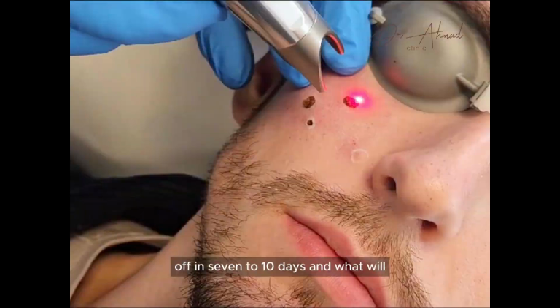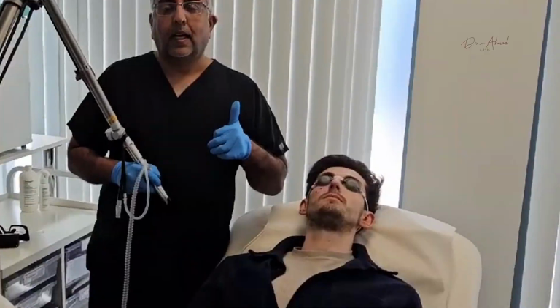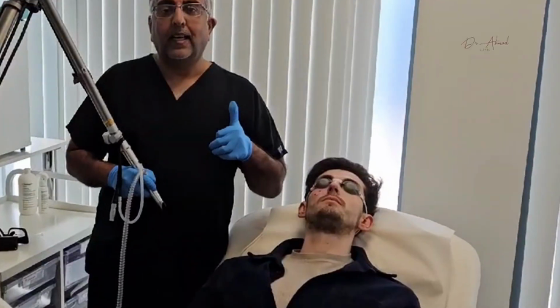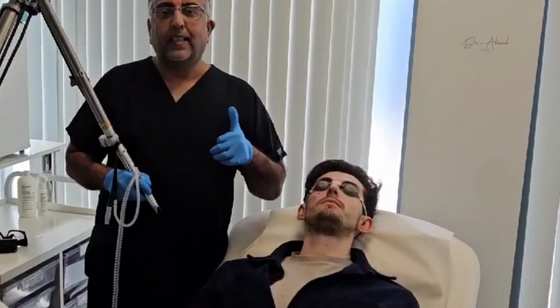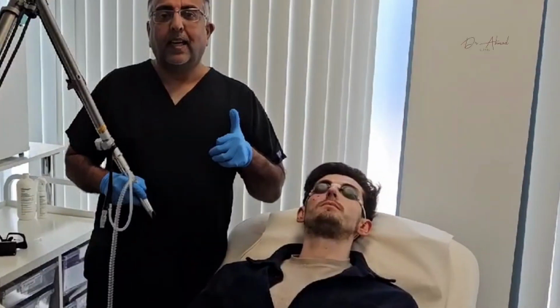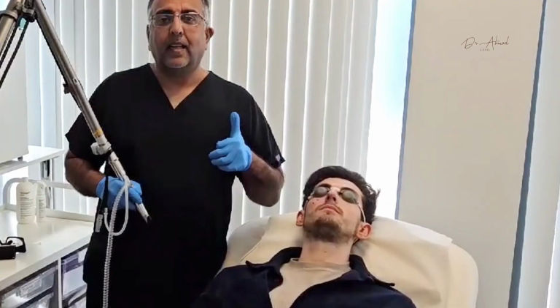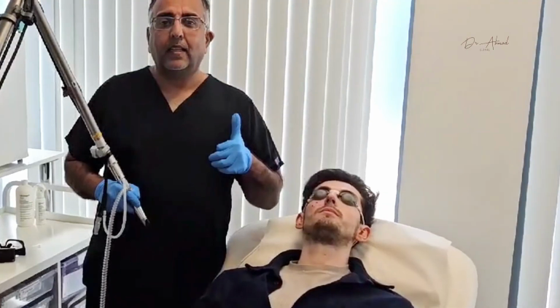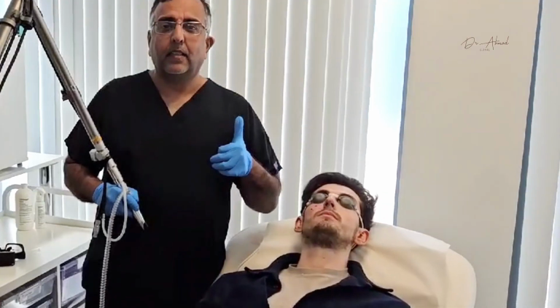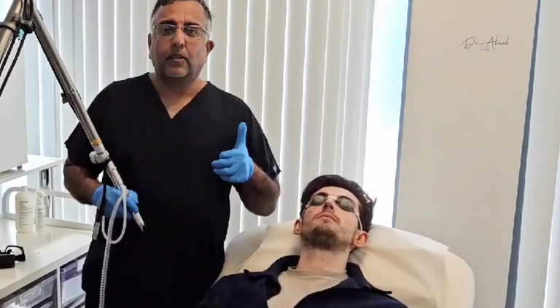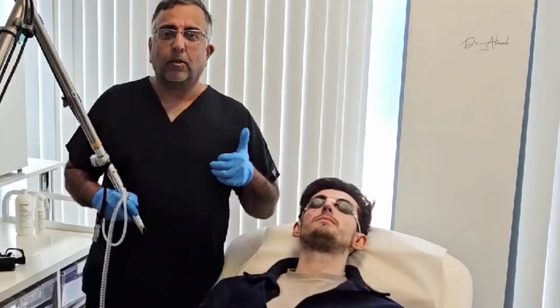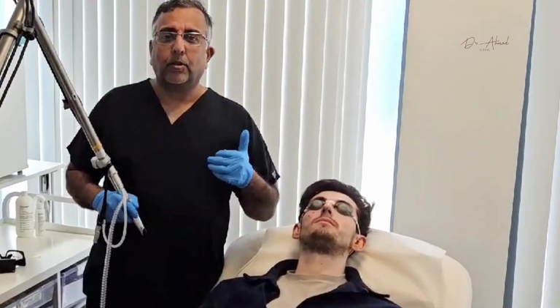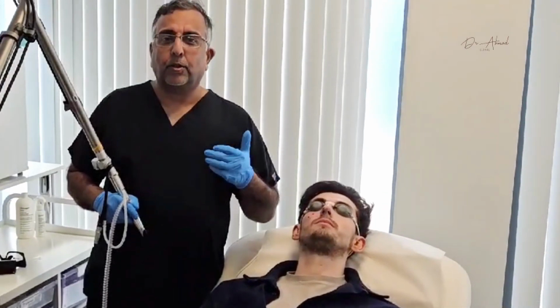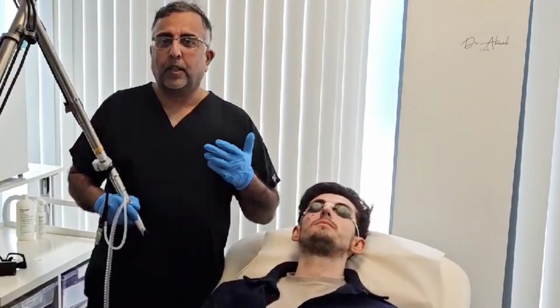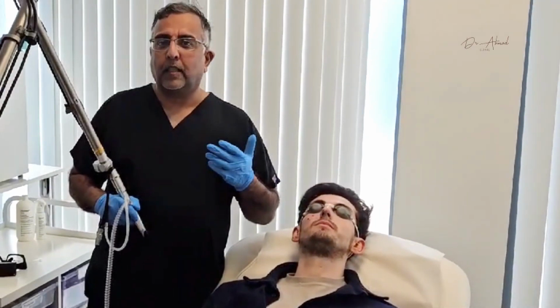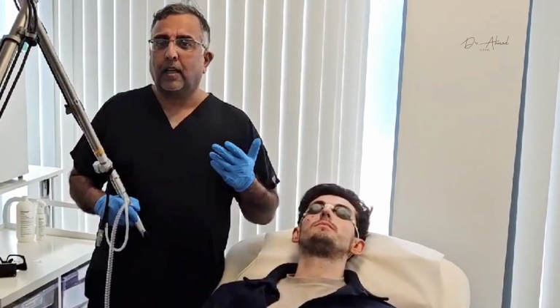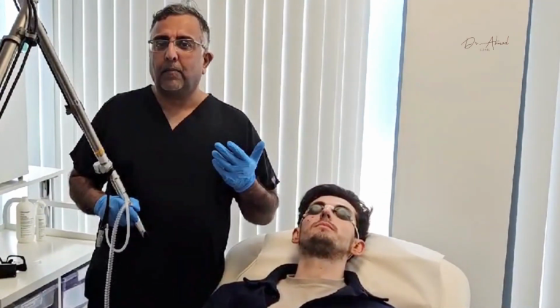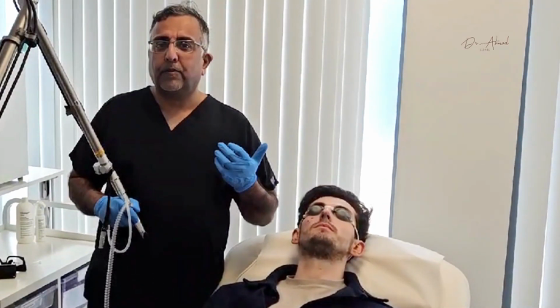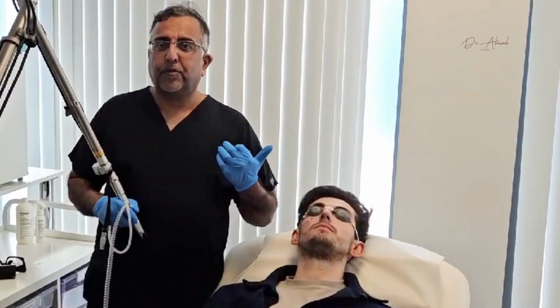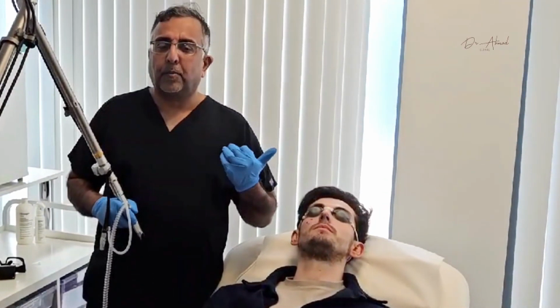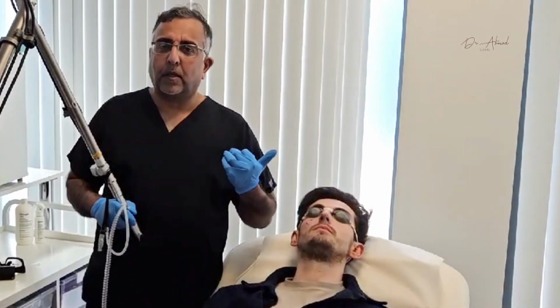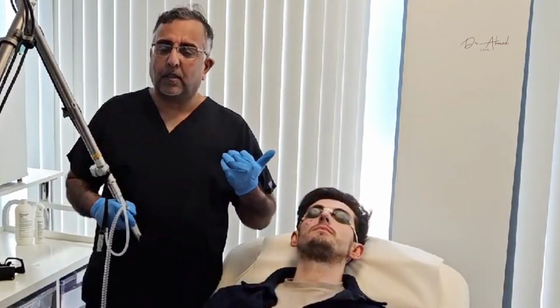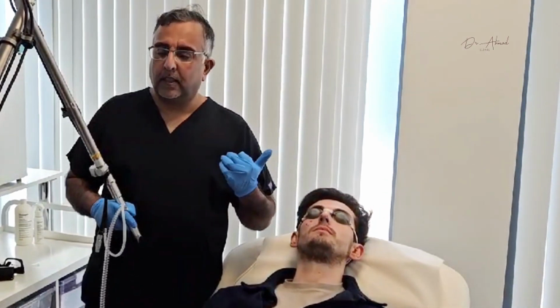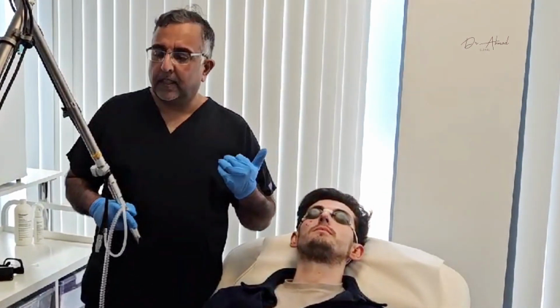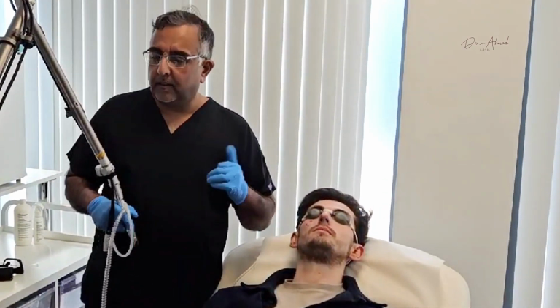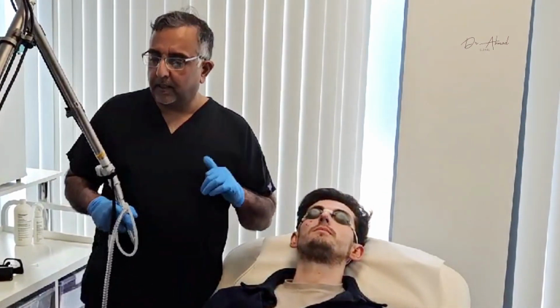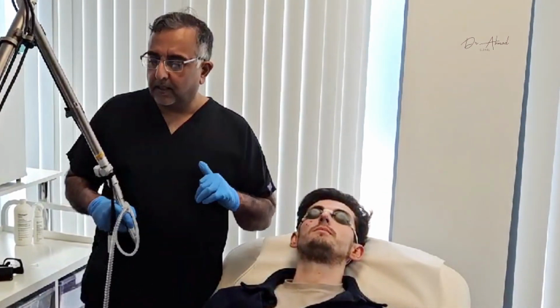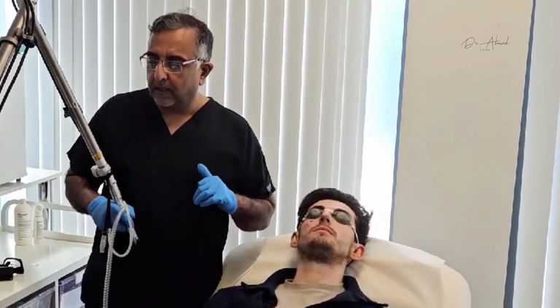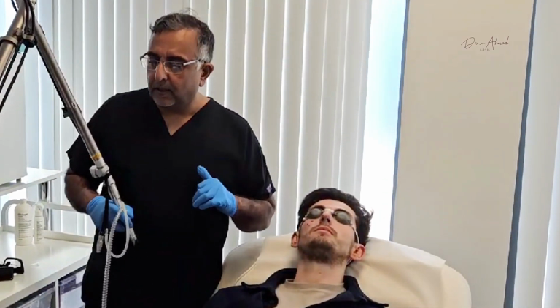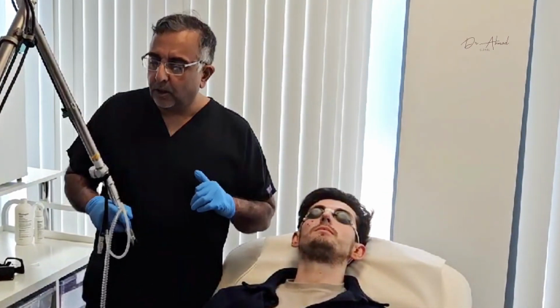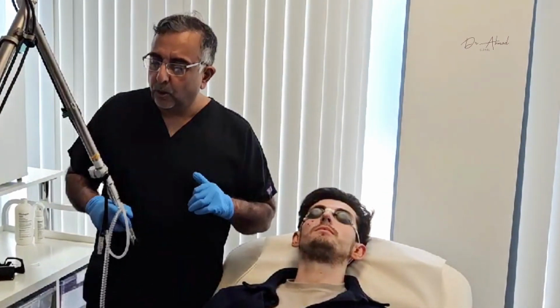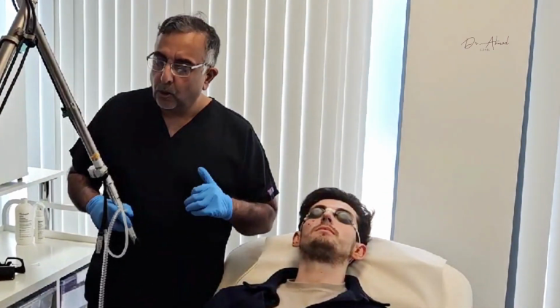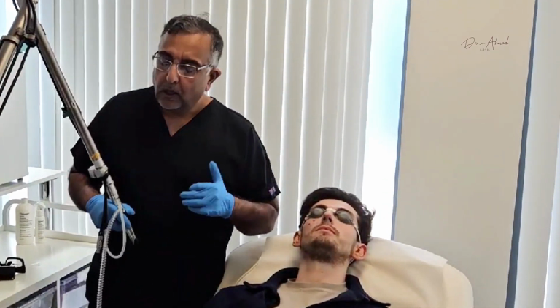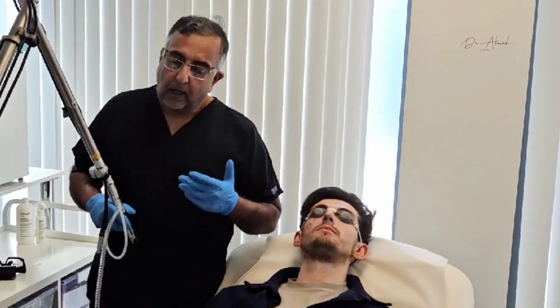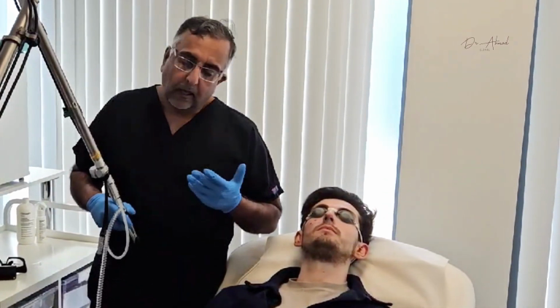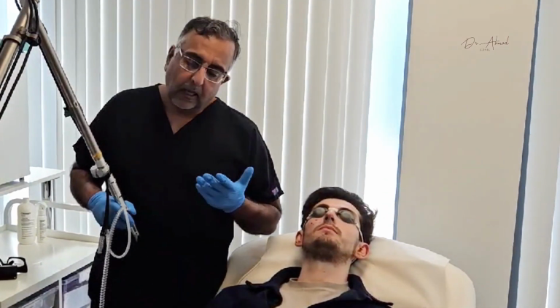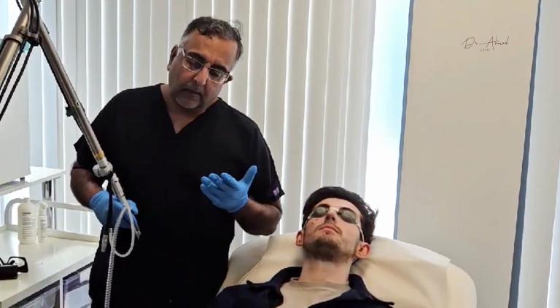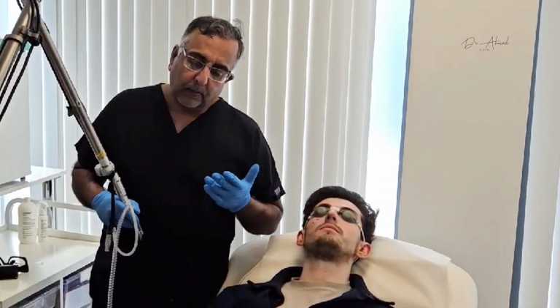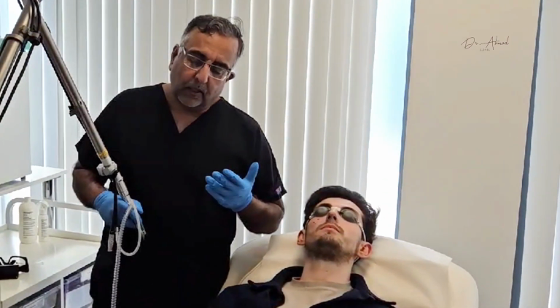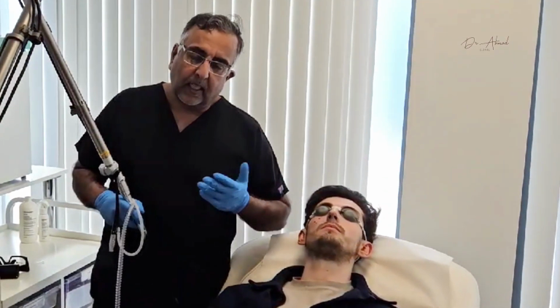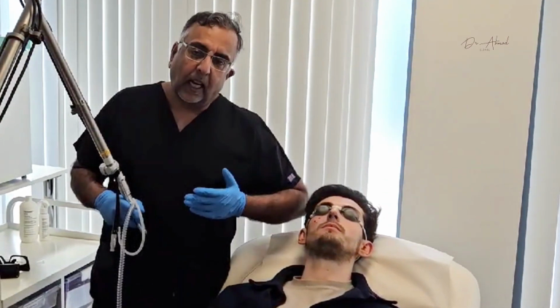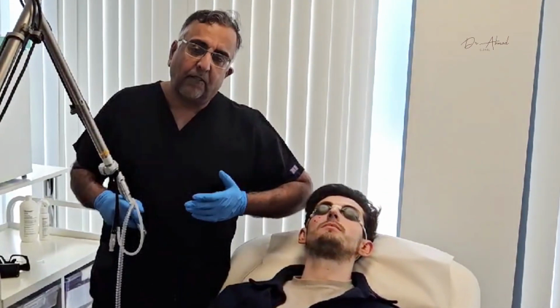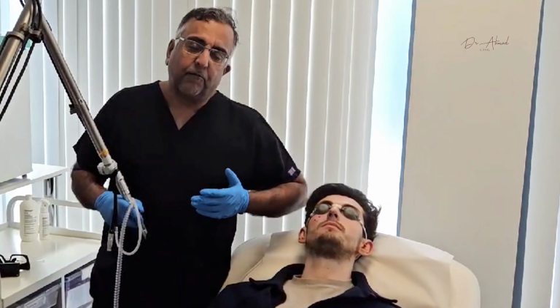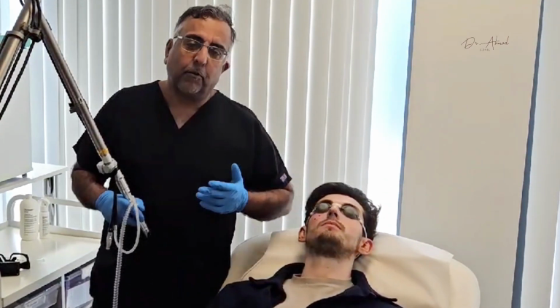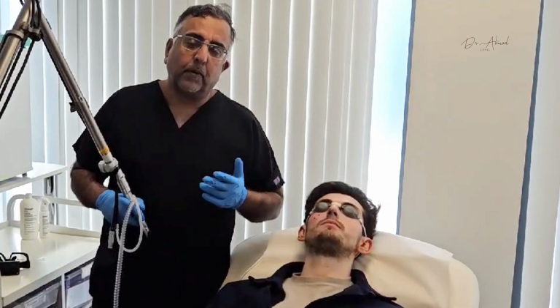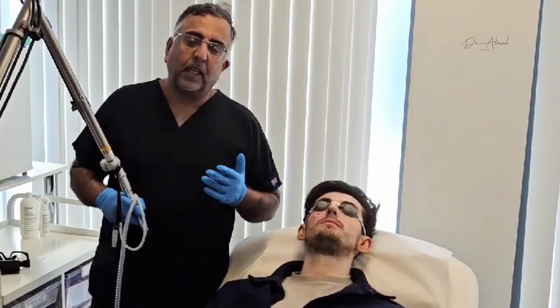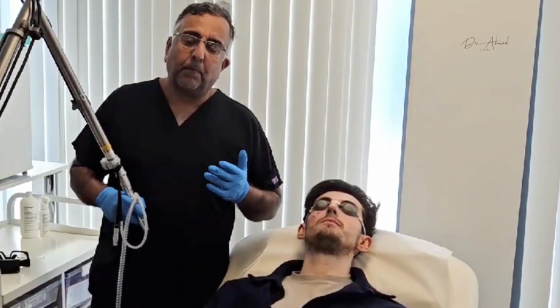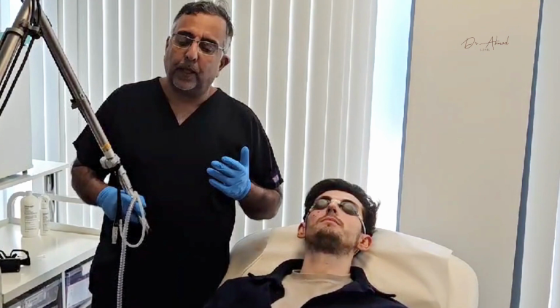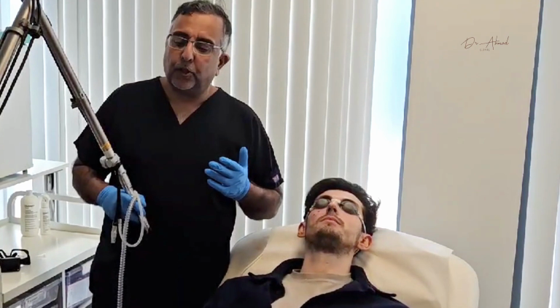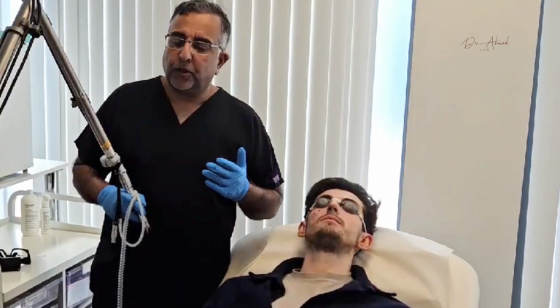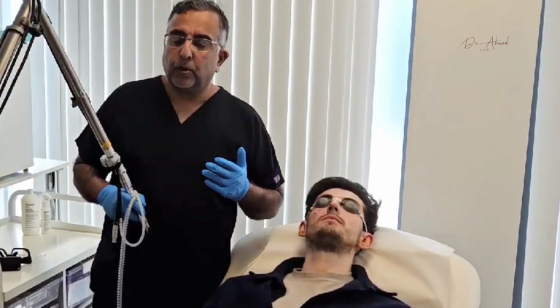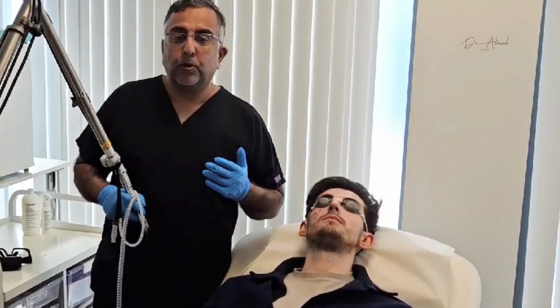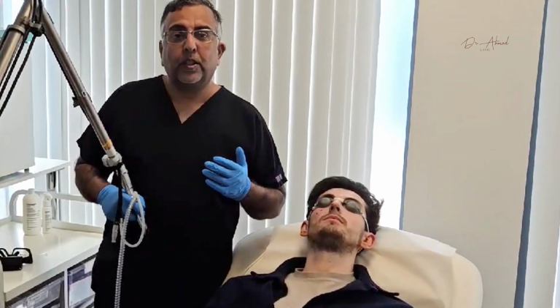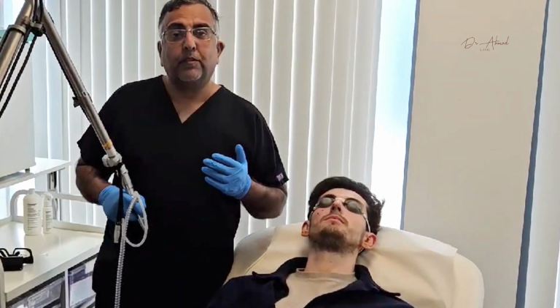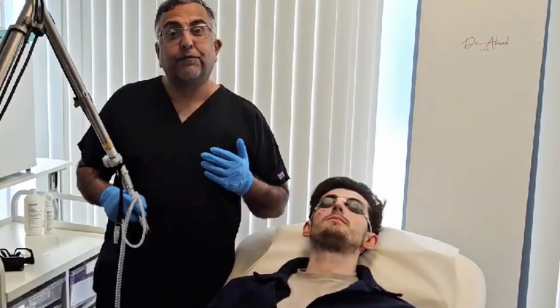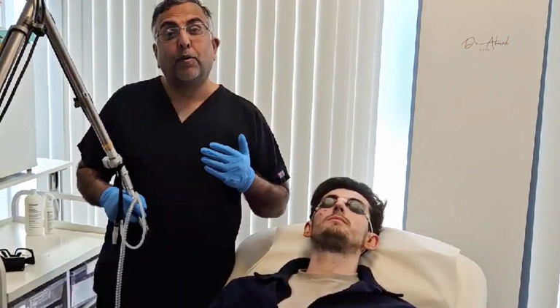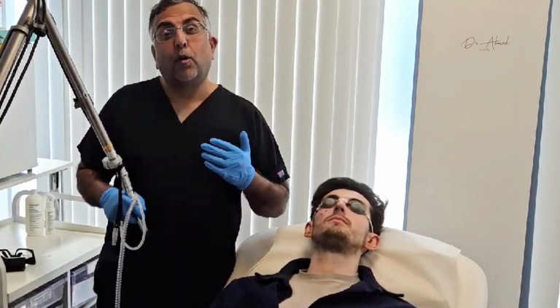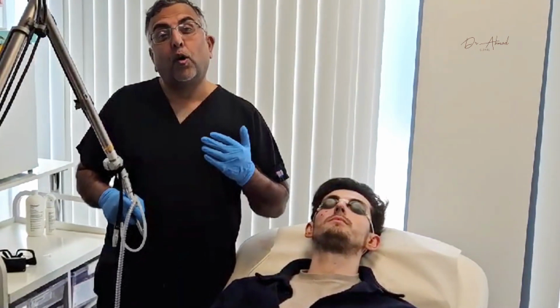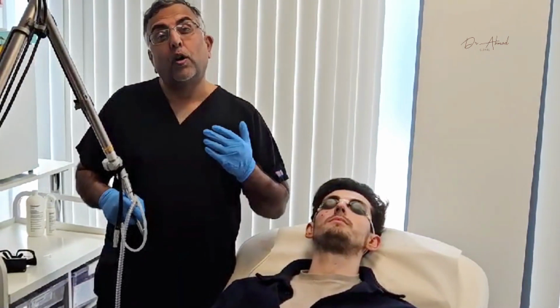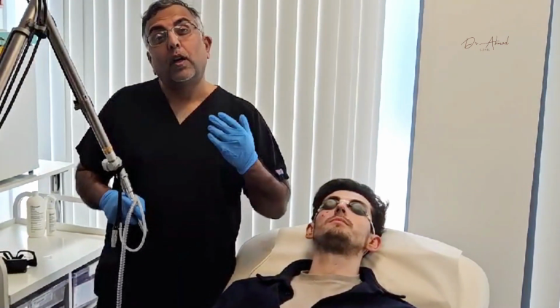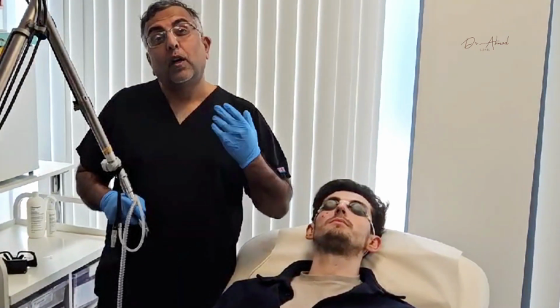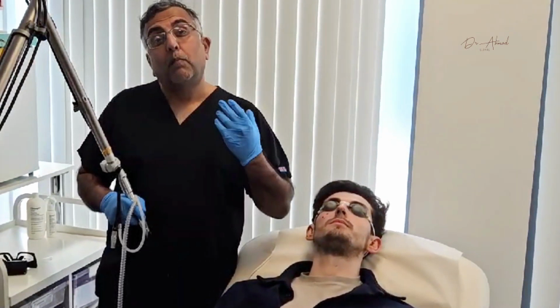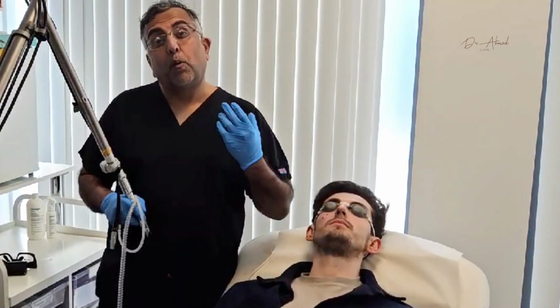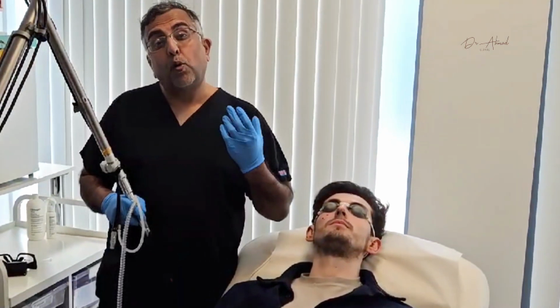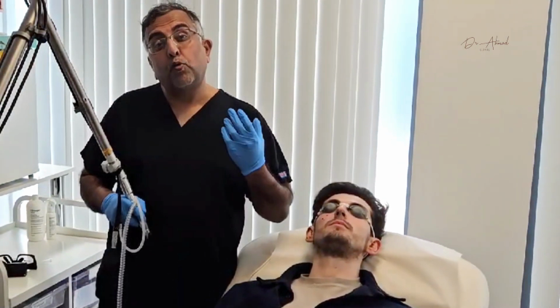Hi guys, it's Dr. Tukir Ahmed from our clinic here in Glasgow, and today I have with me a patient who's in for mole removal but did not want to have any scarring and surgical scars from actual excision of the mole.